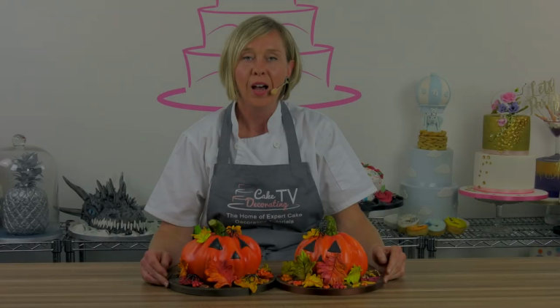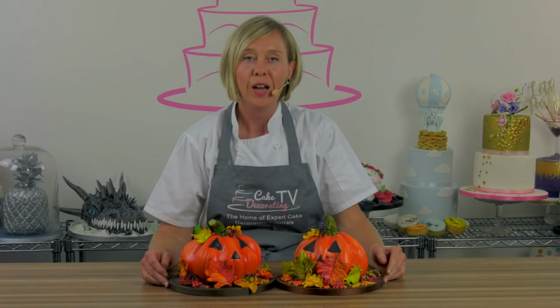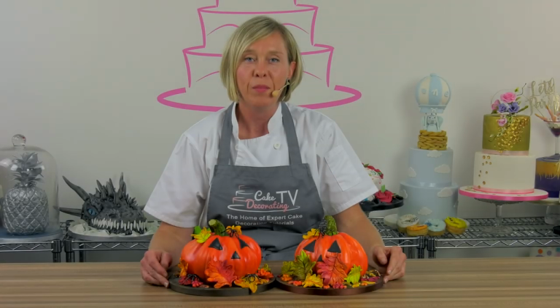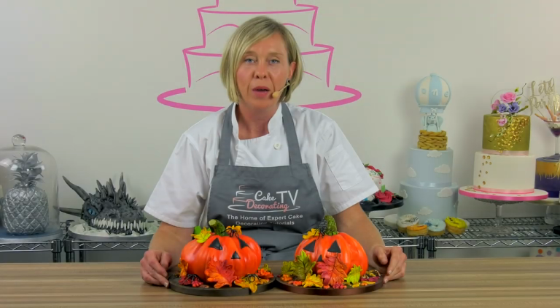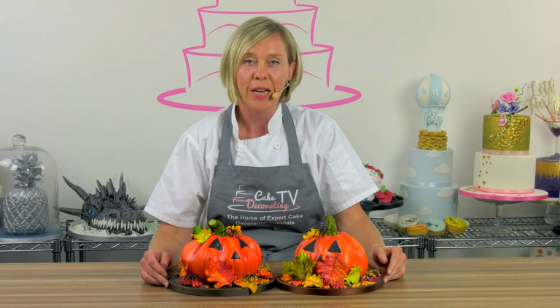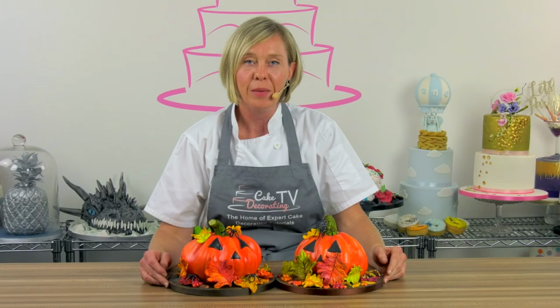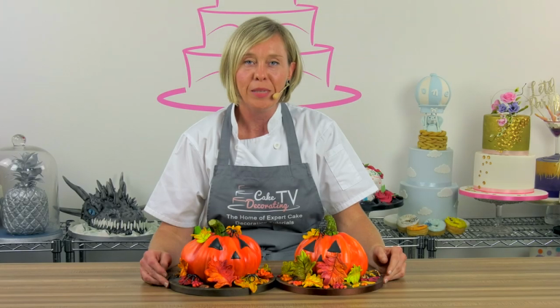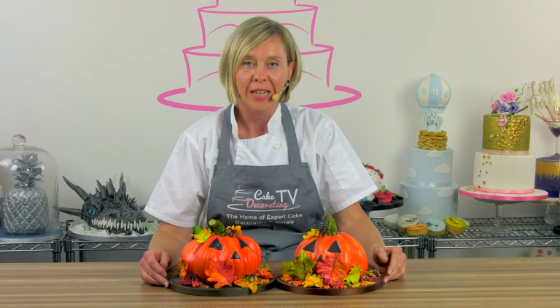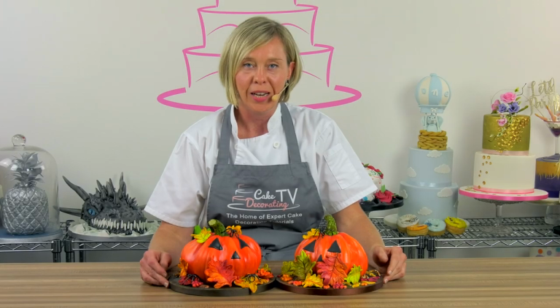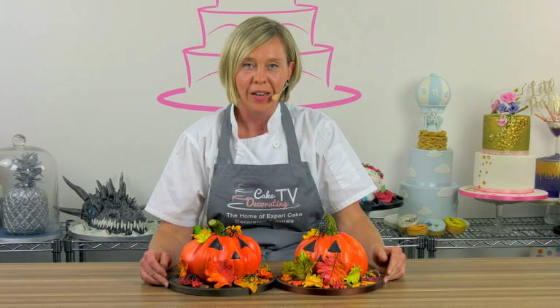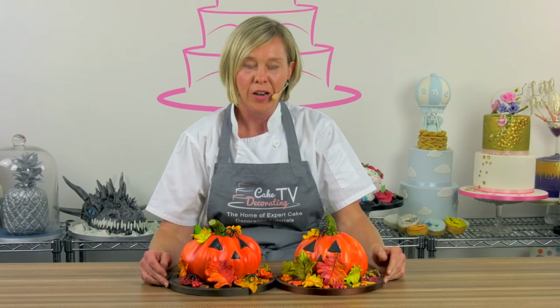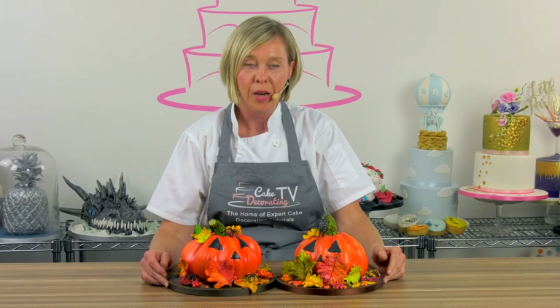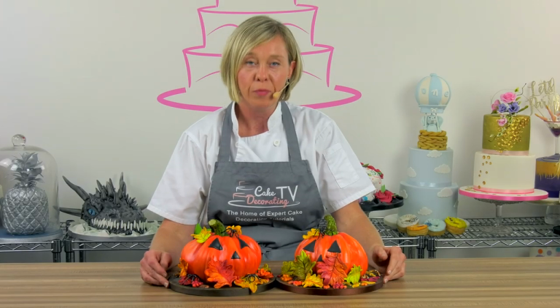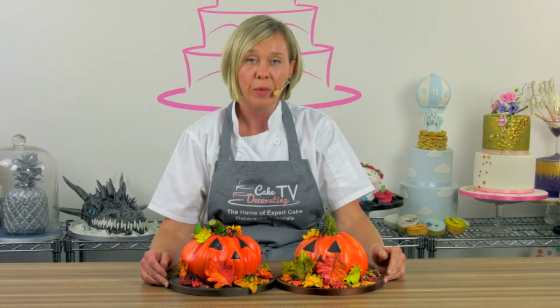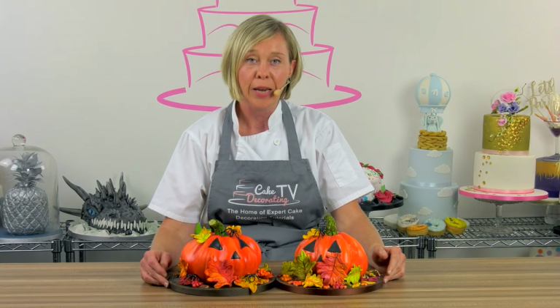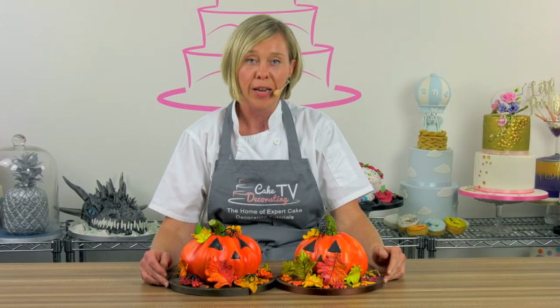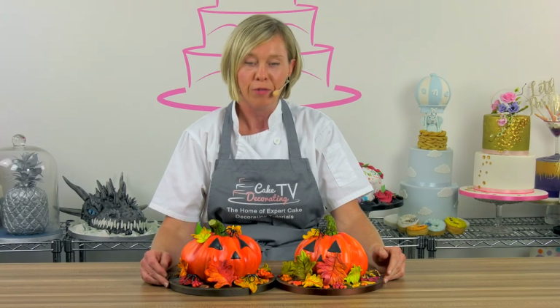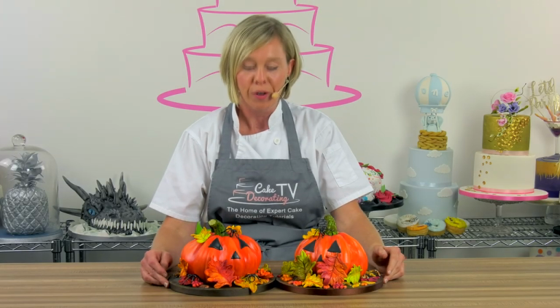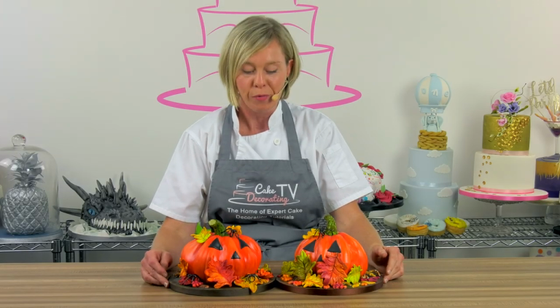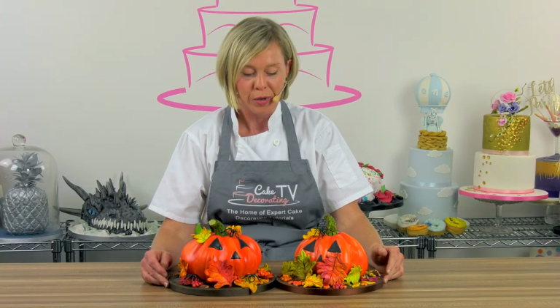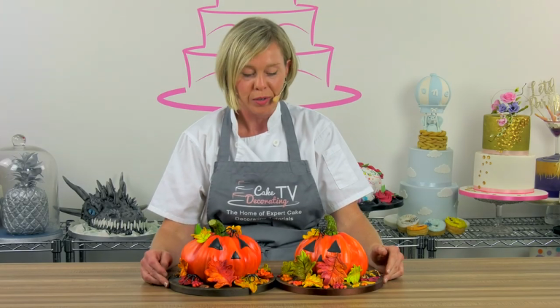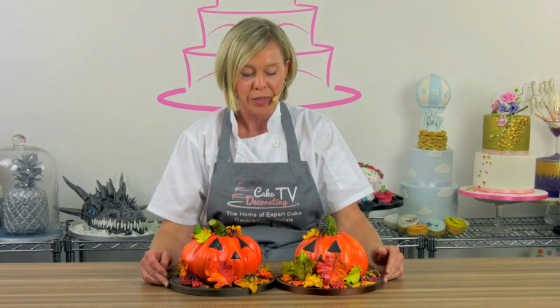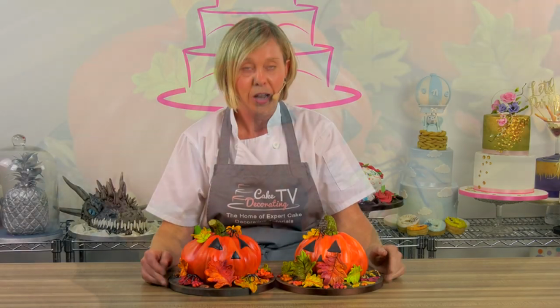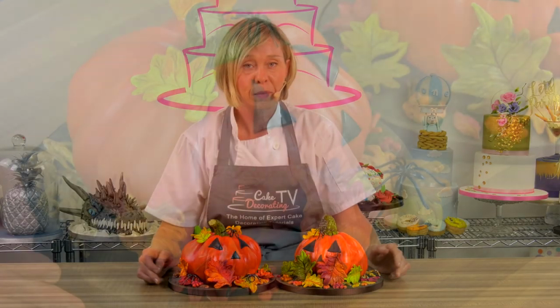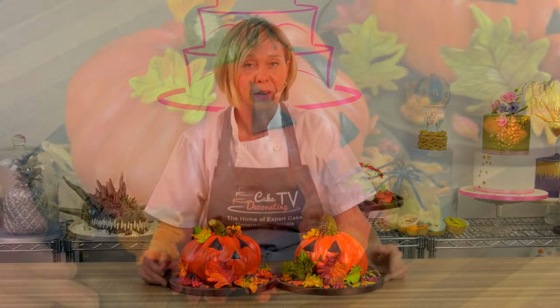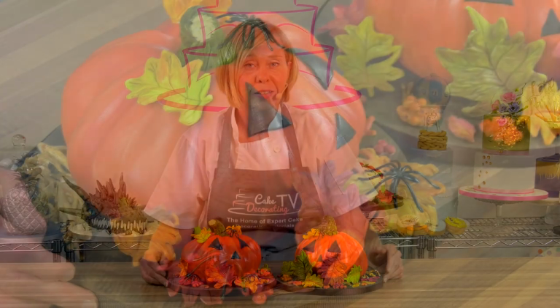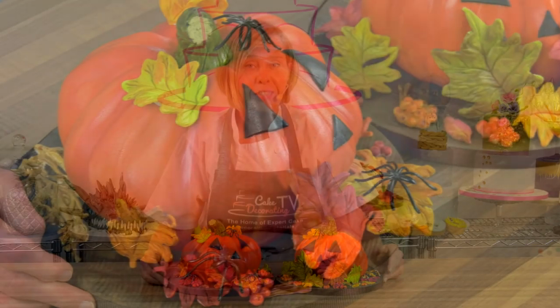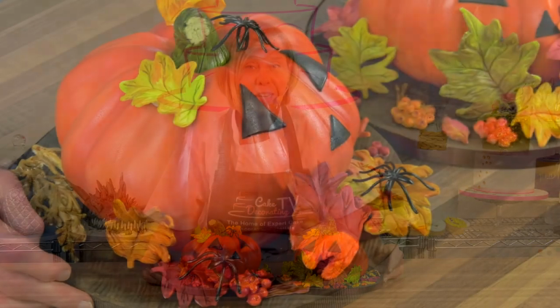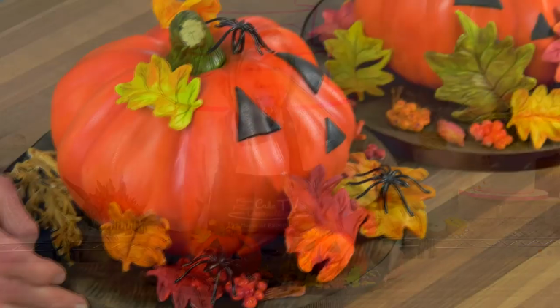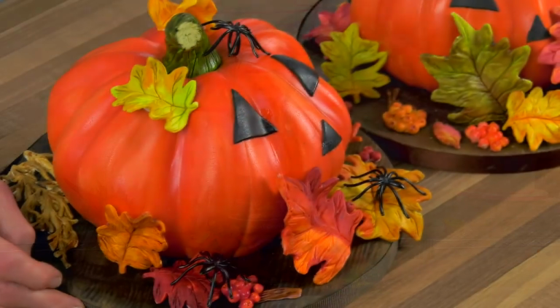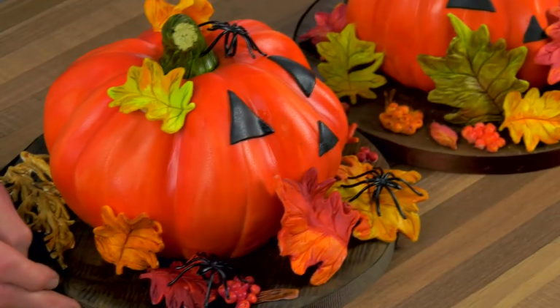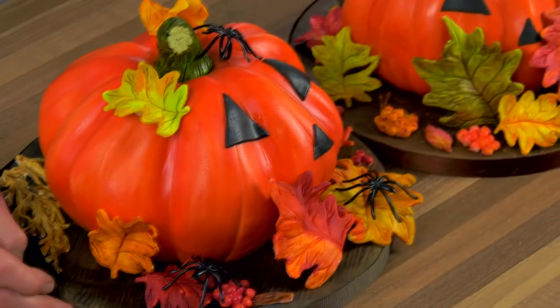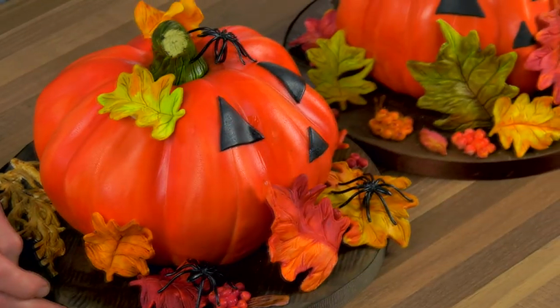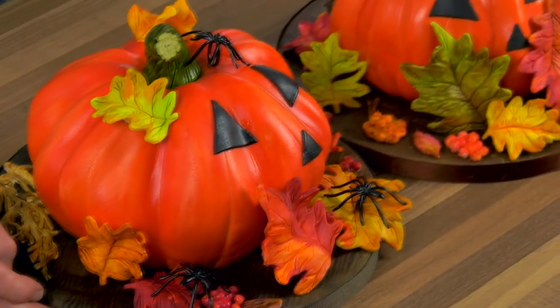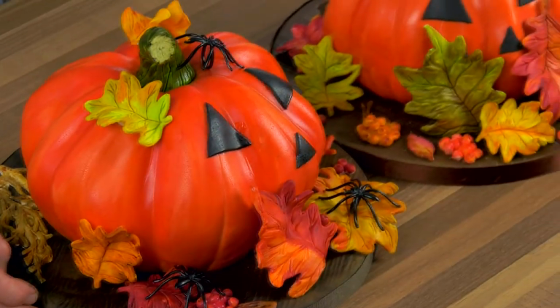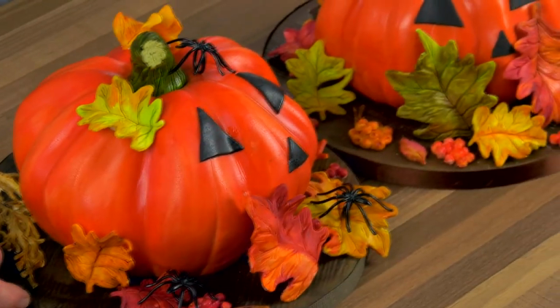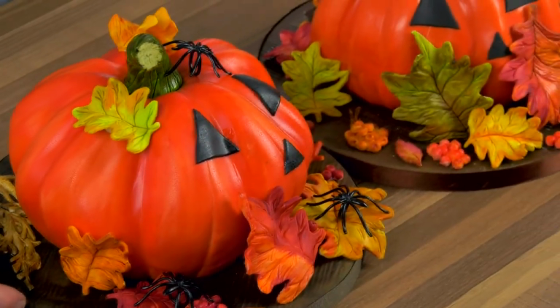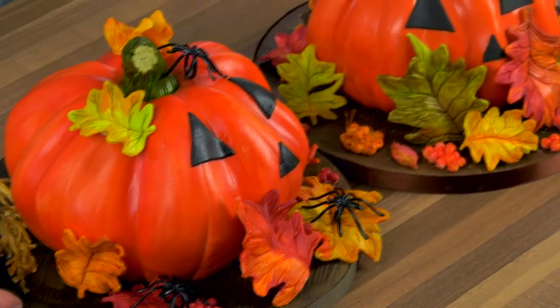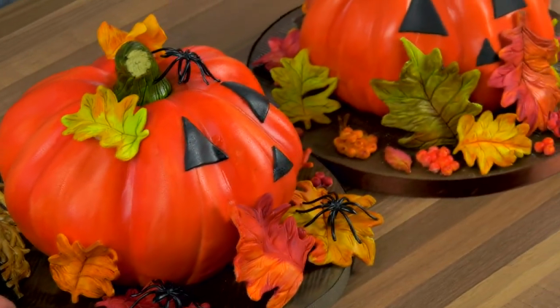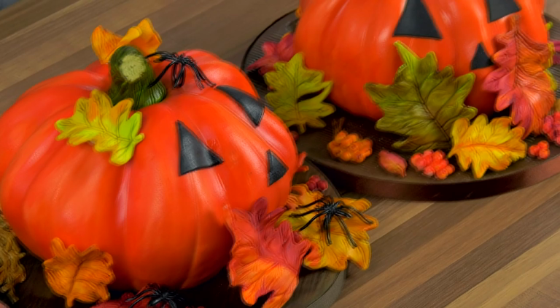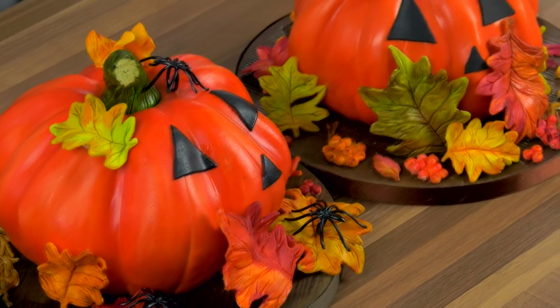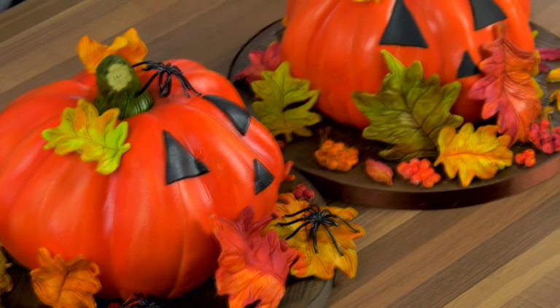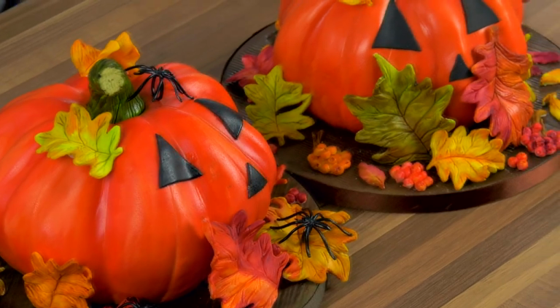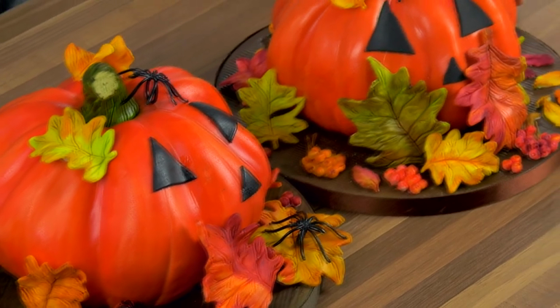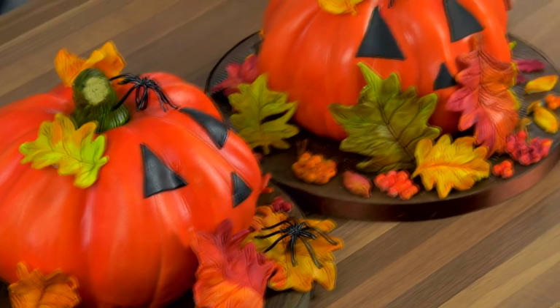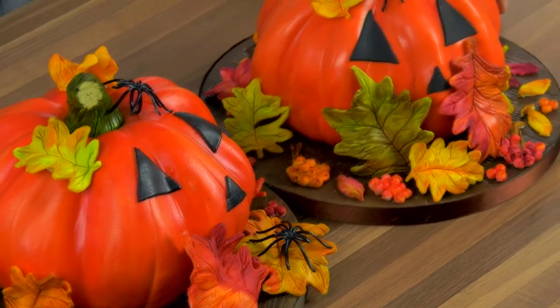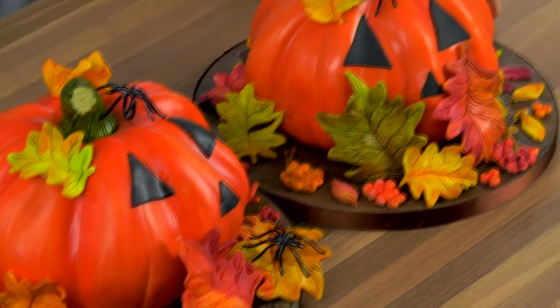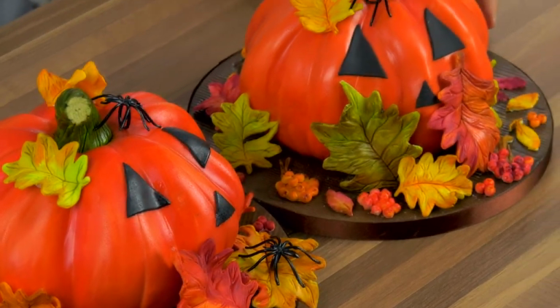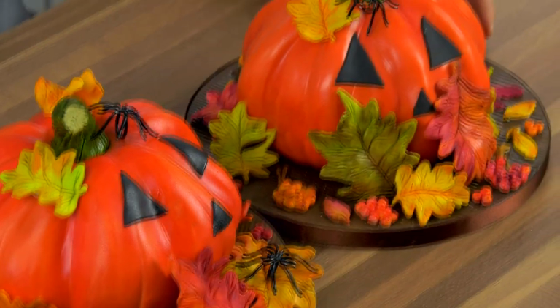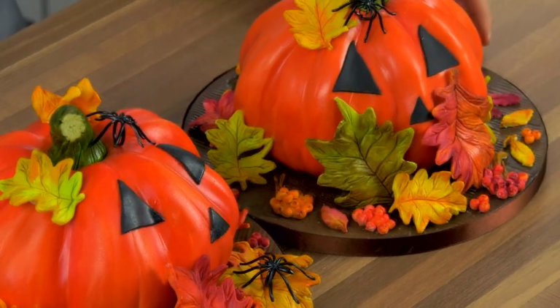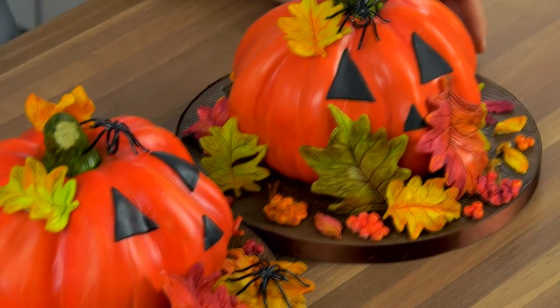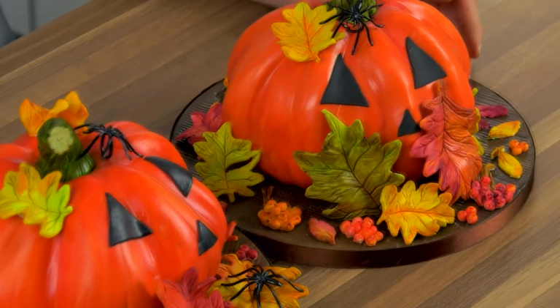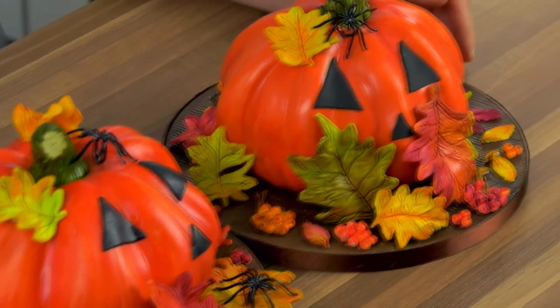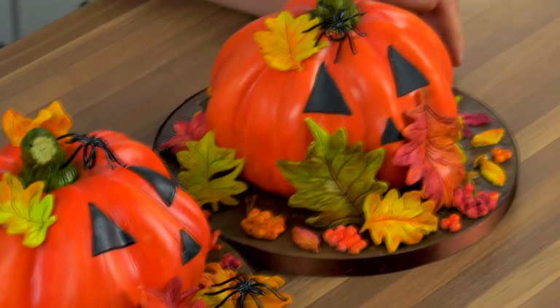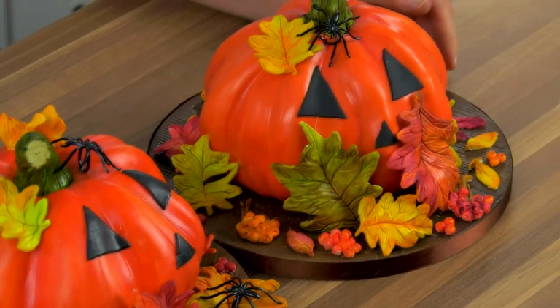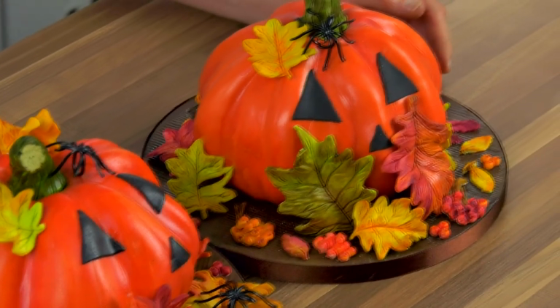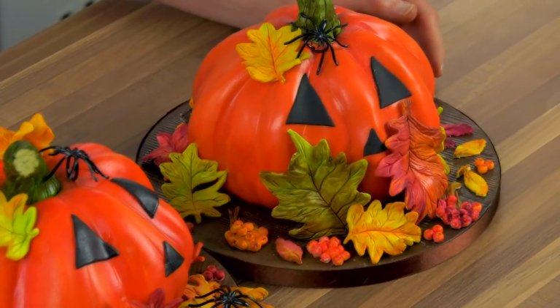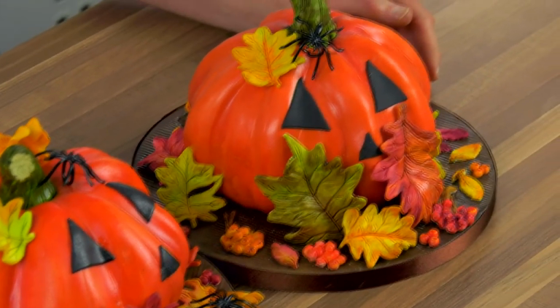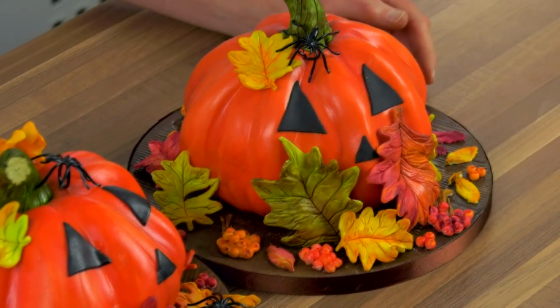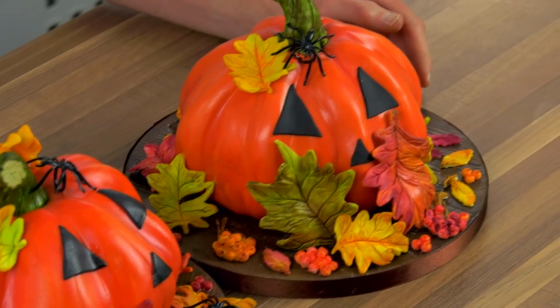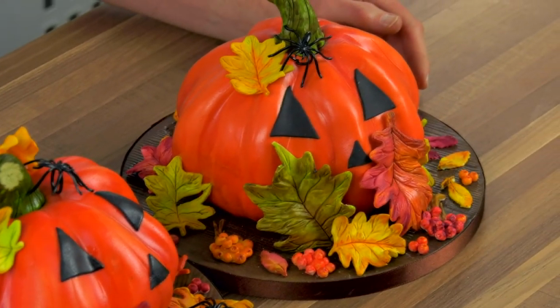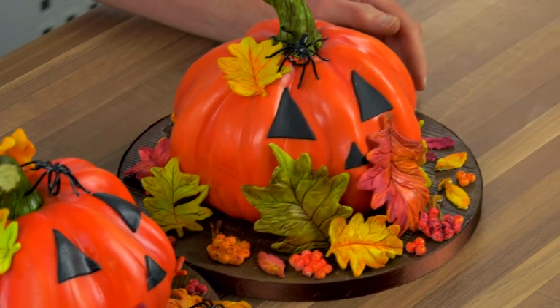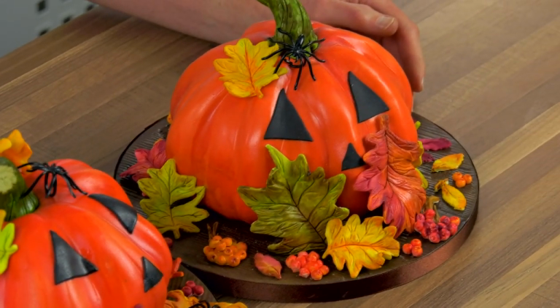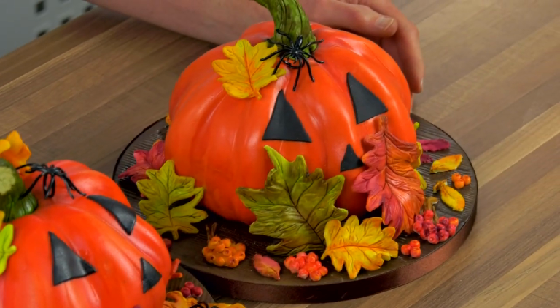Hi, my name is Nicola and I'm from Cake Craft World, and I'm going to show you how to make these realistic pumpkin cakes. So let's get going.